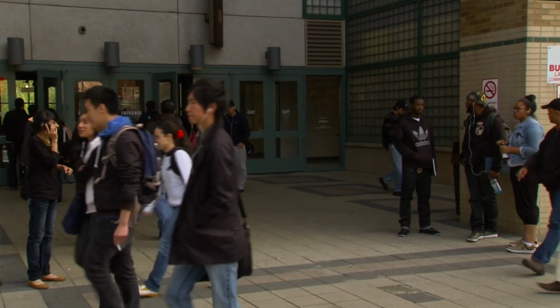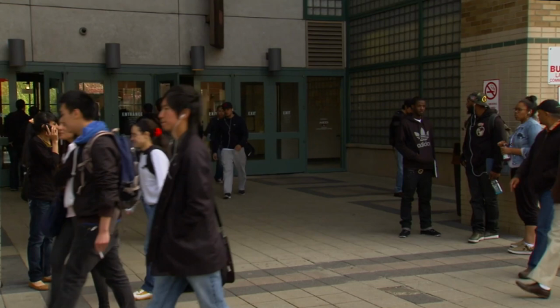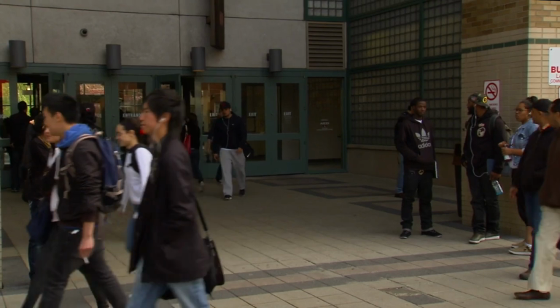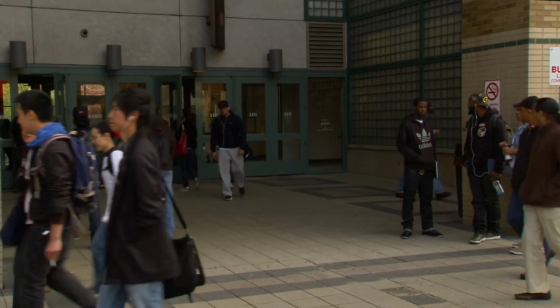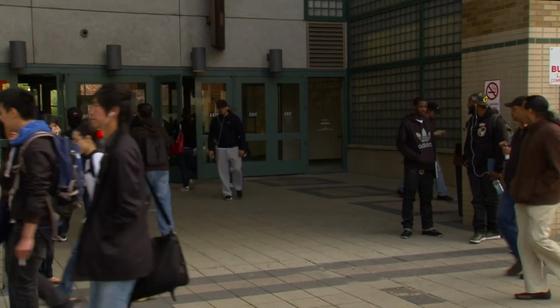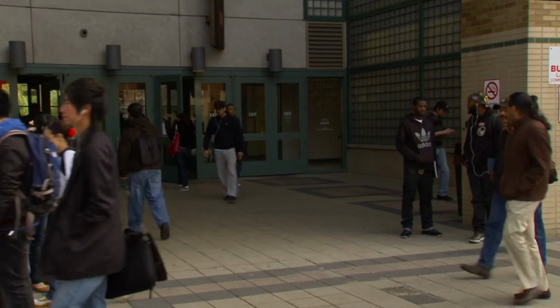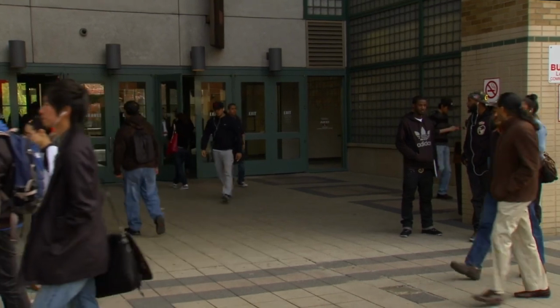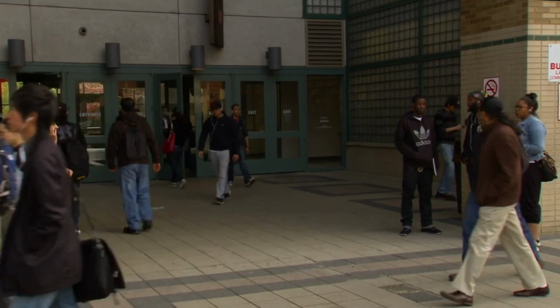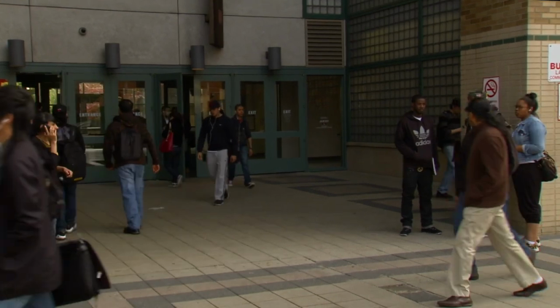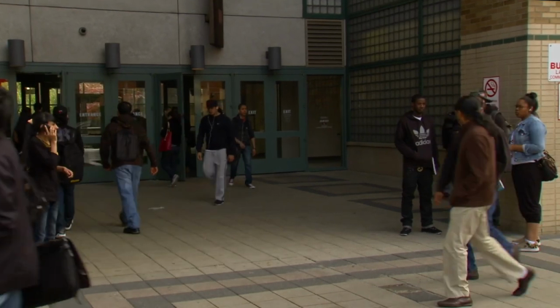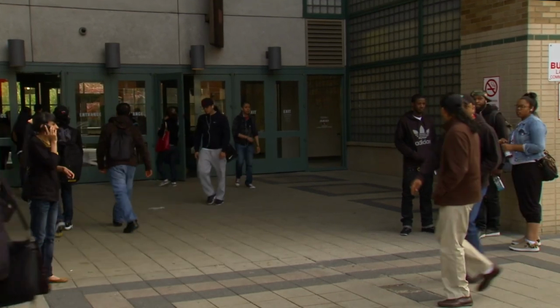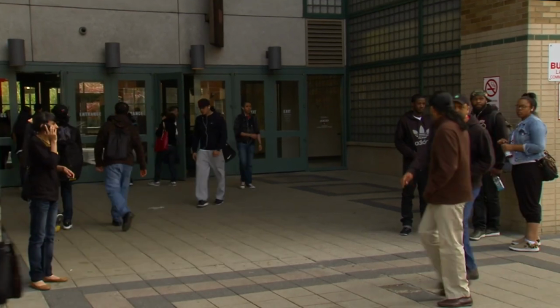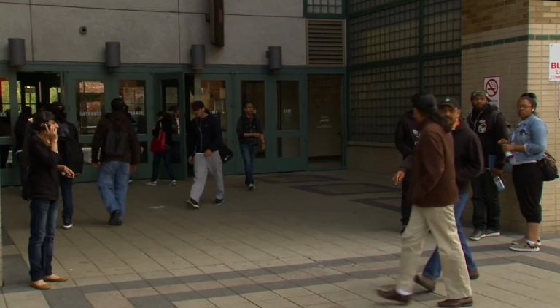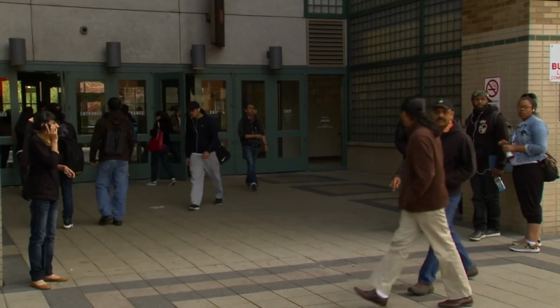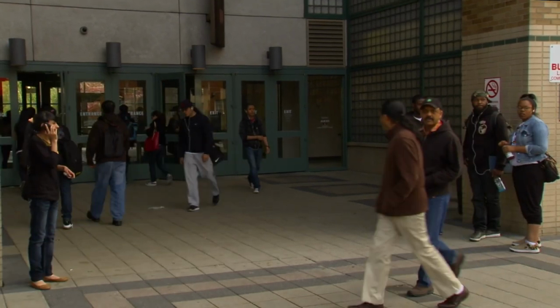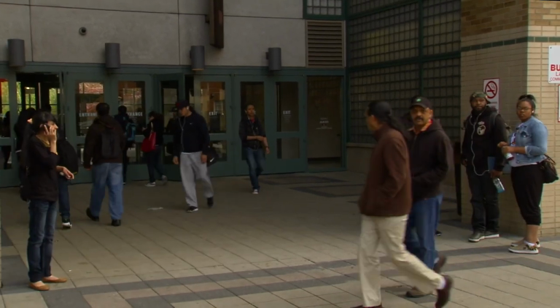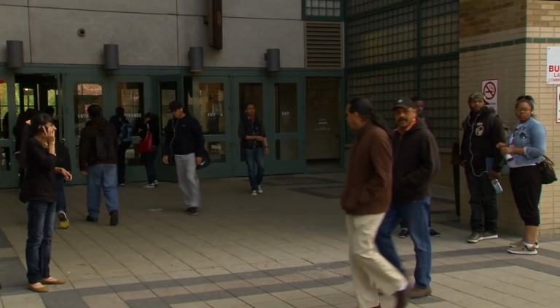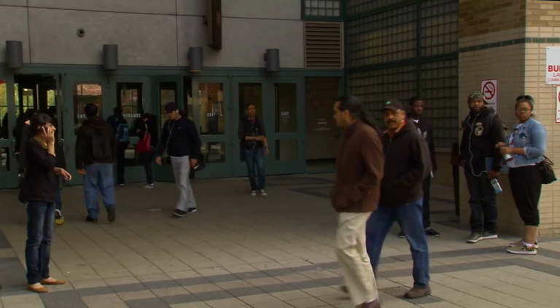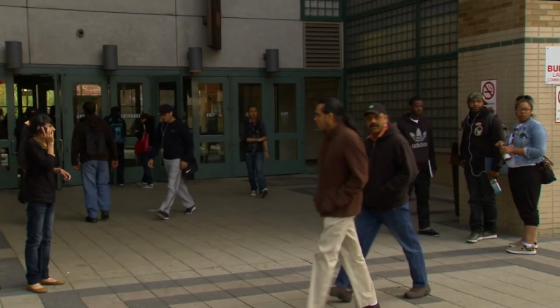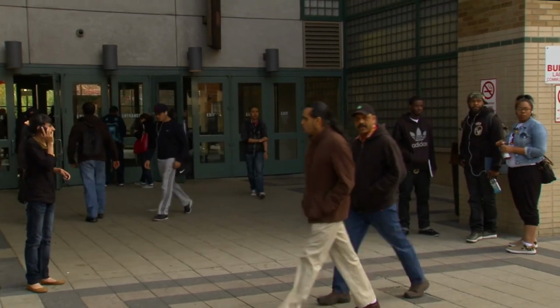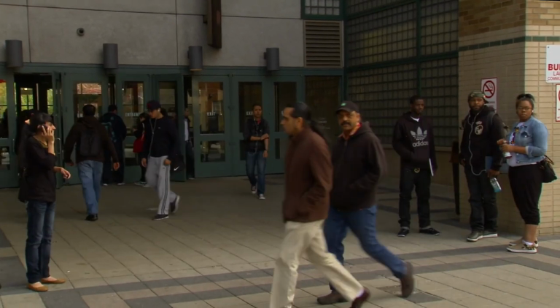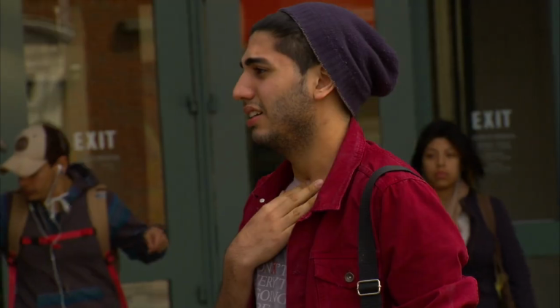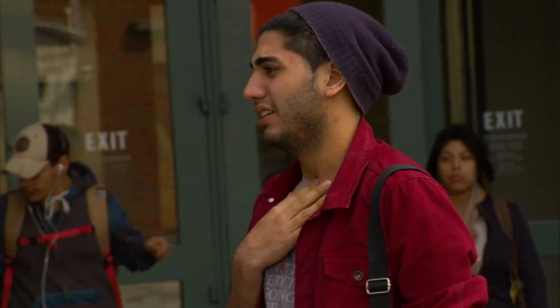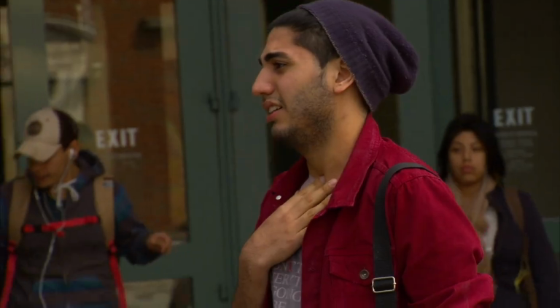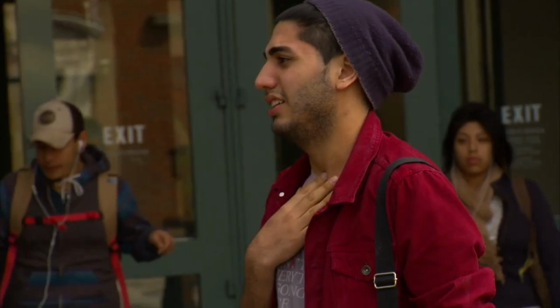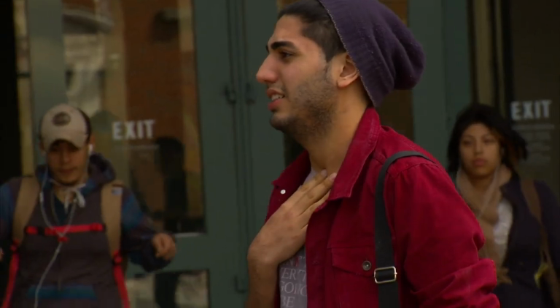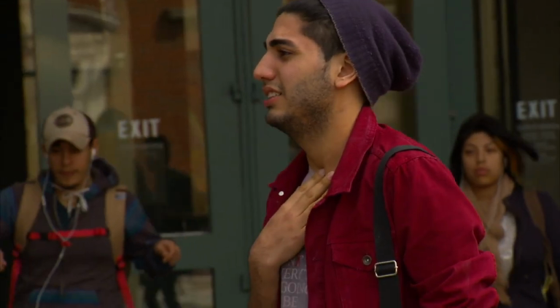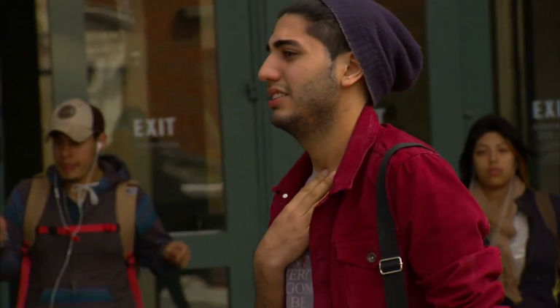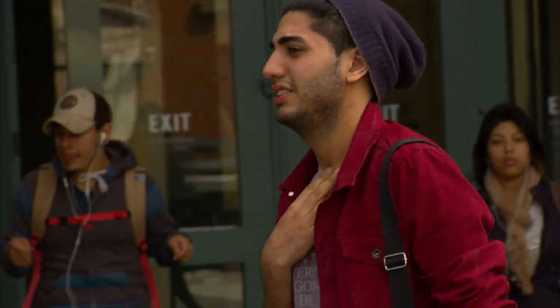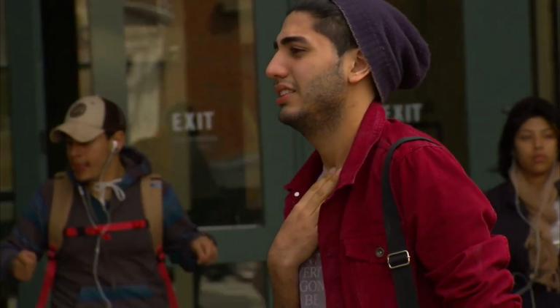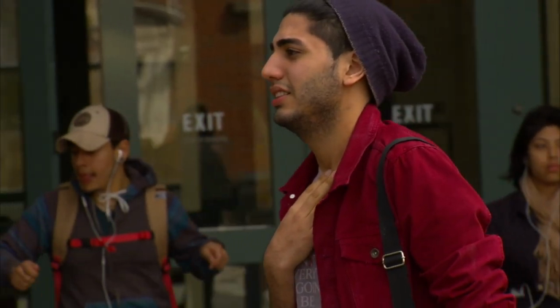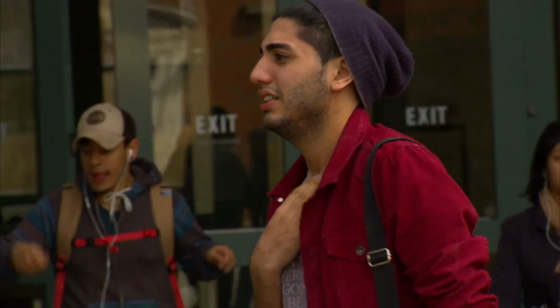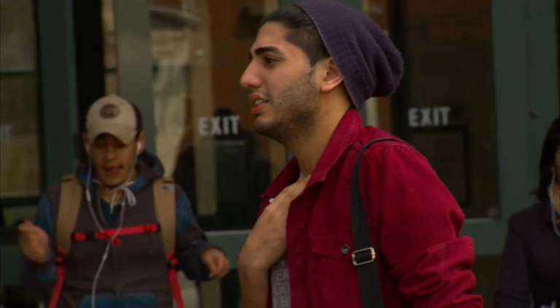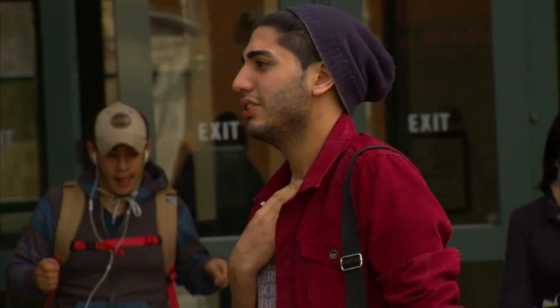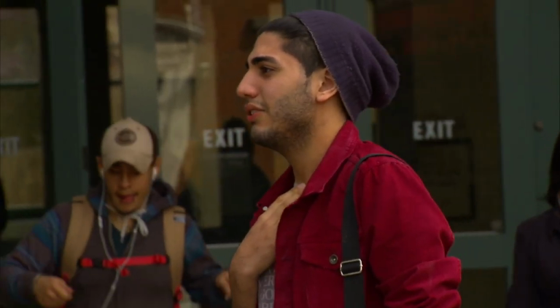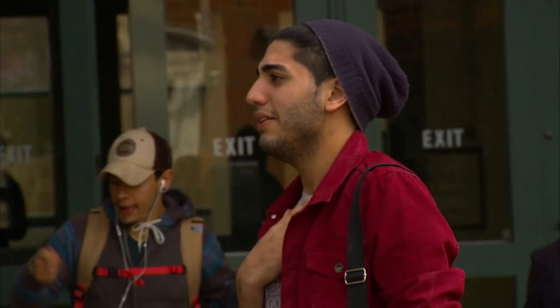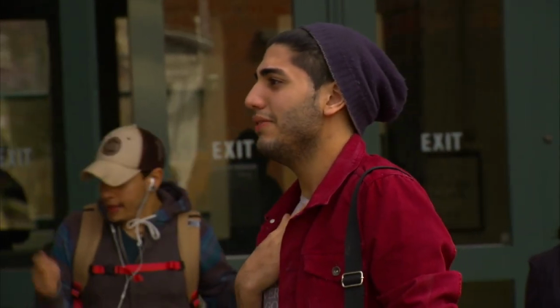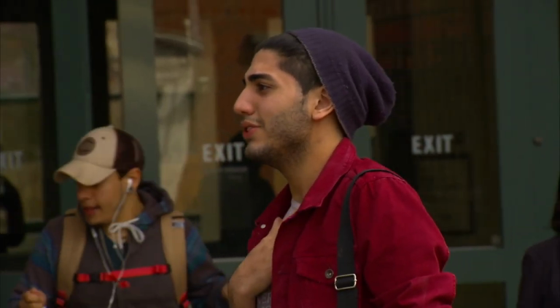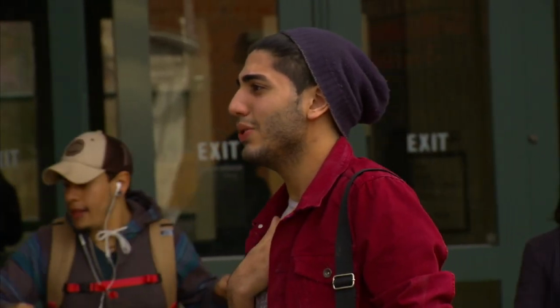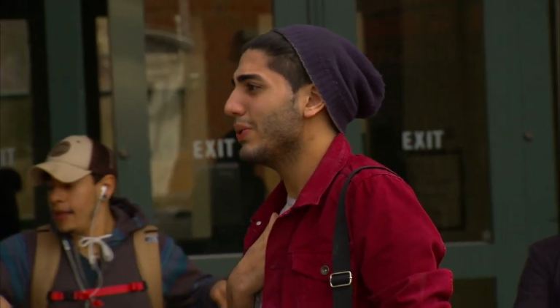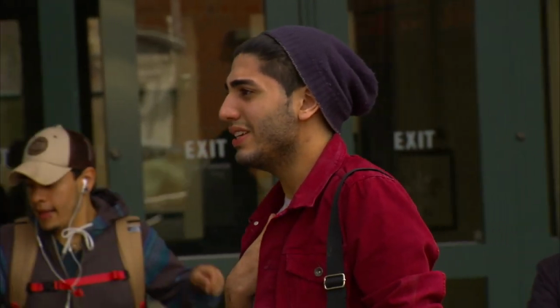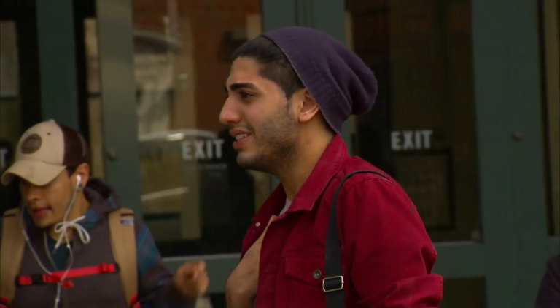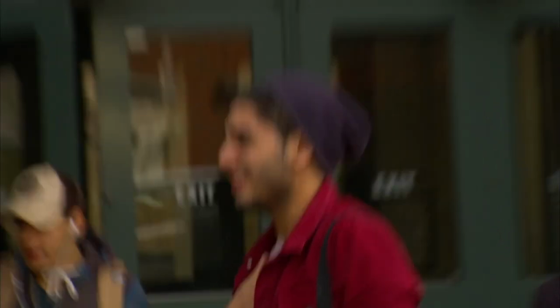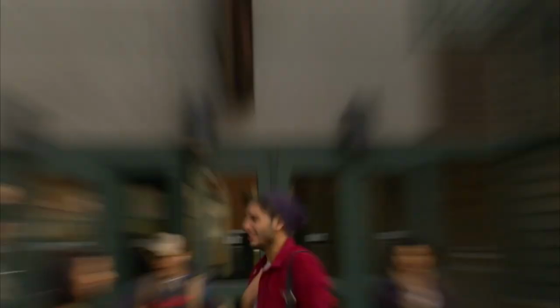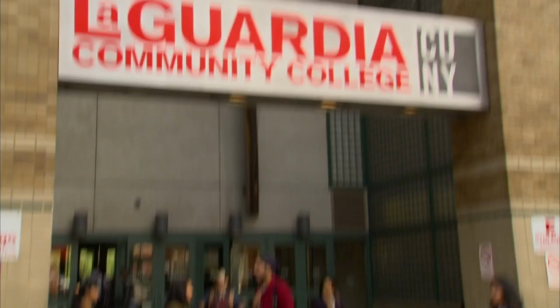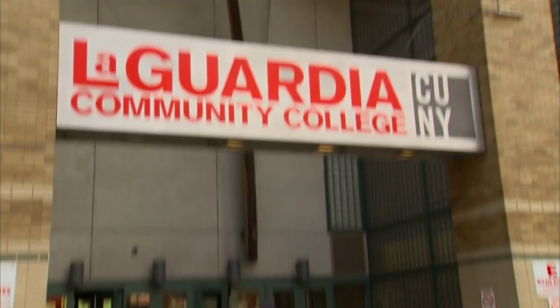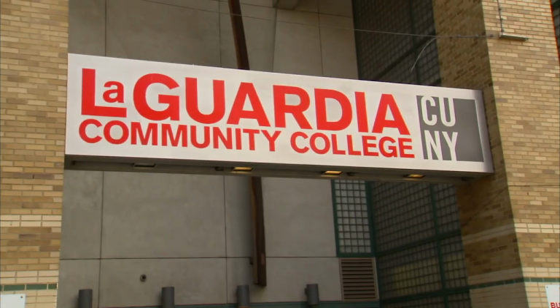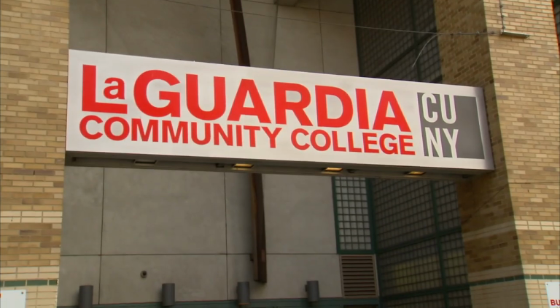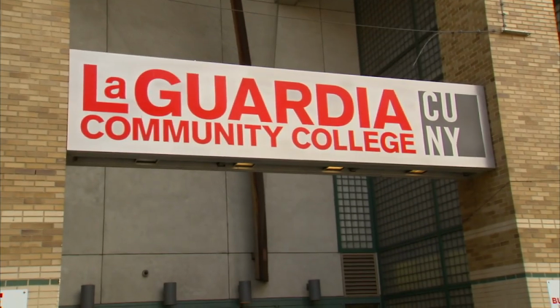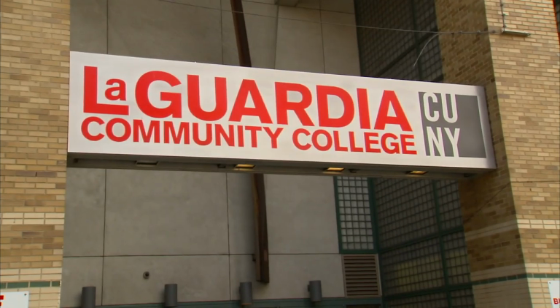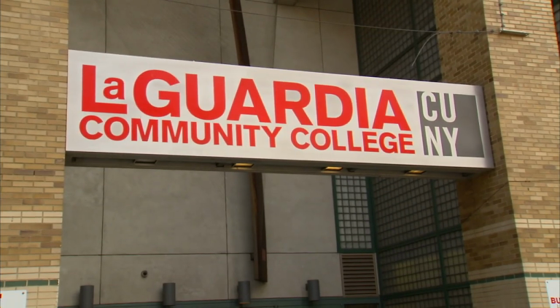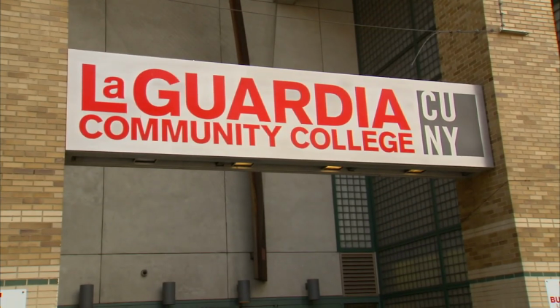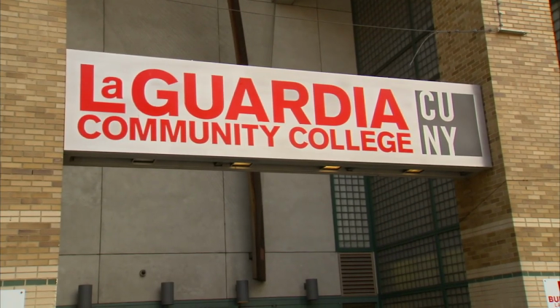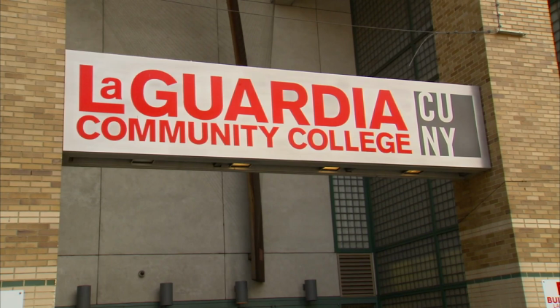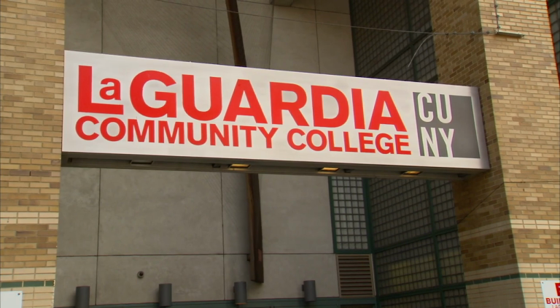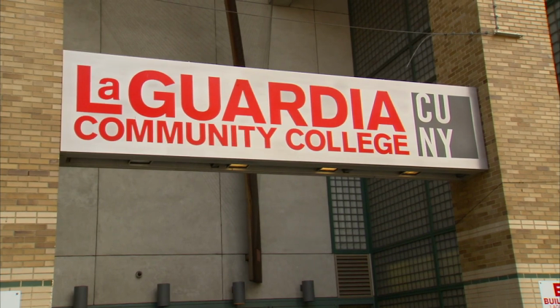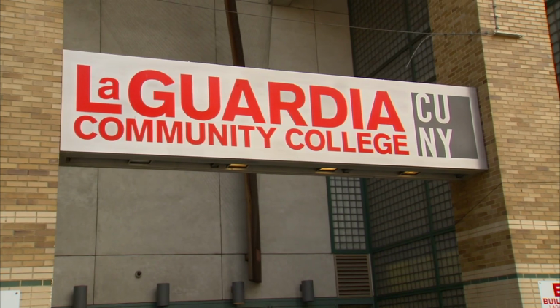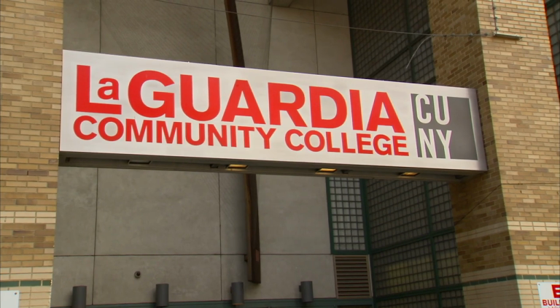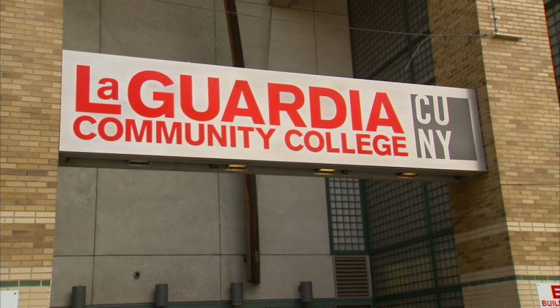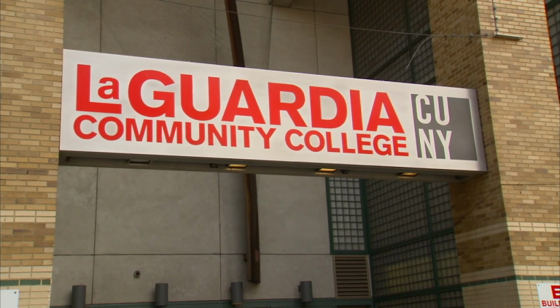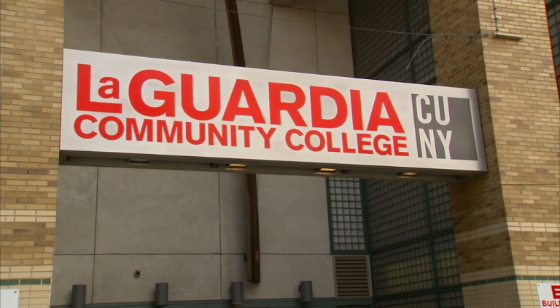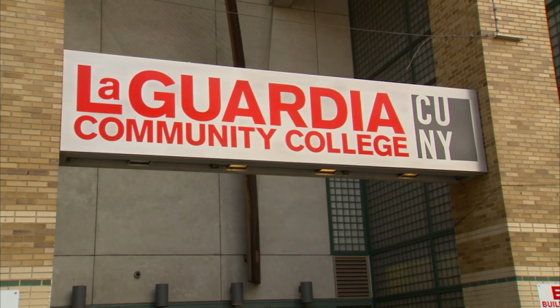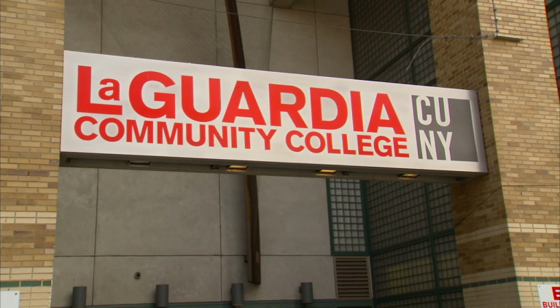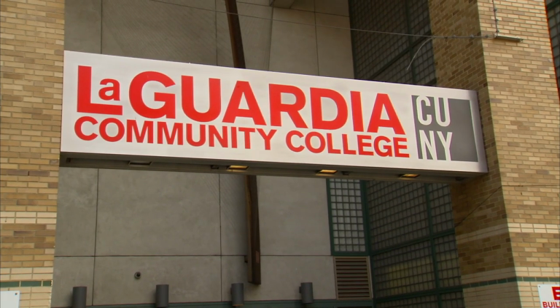Did you know that 95% of LaGuardia students graduate debt-free? LaGuardia is affordable for all.